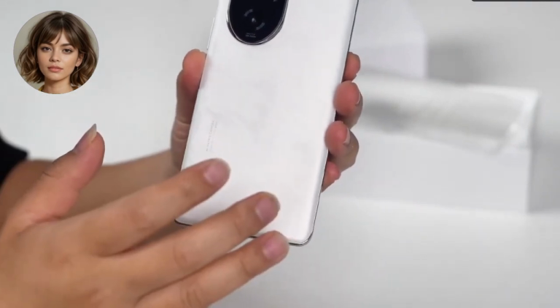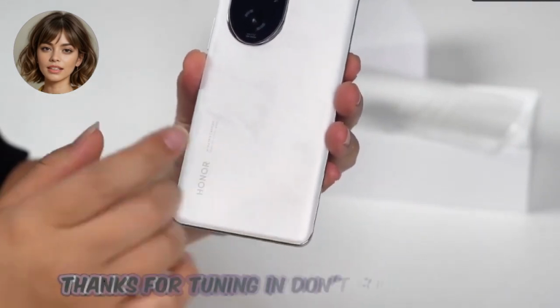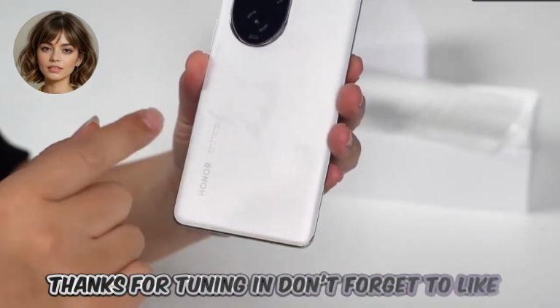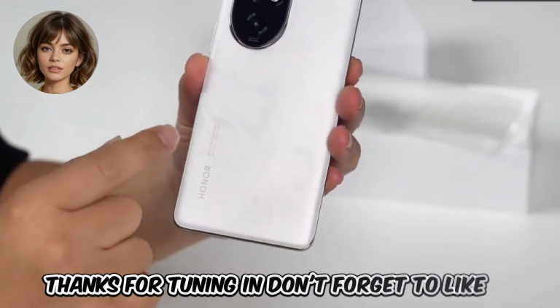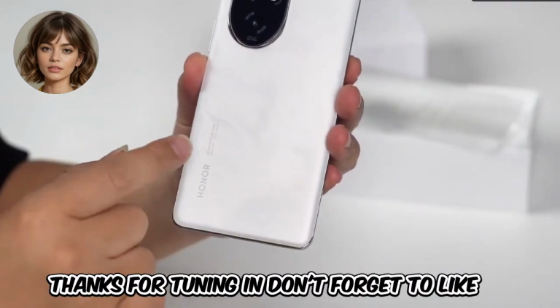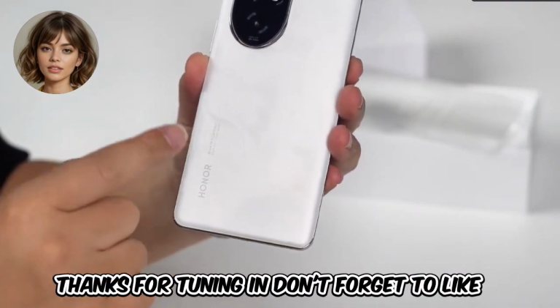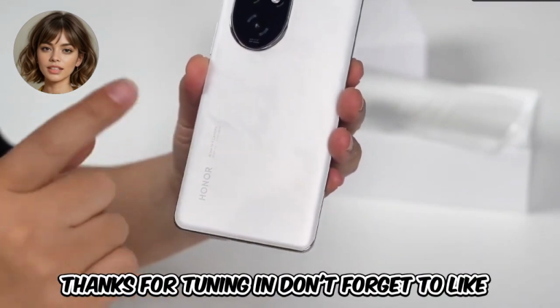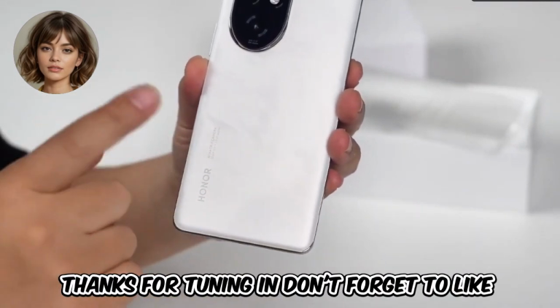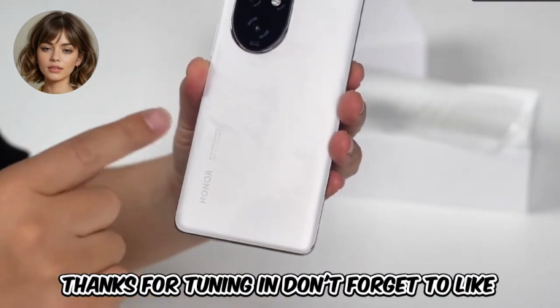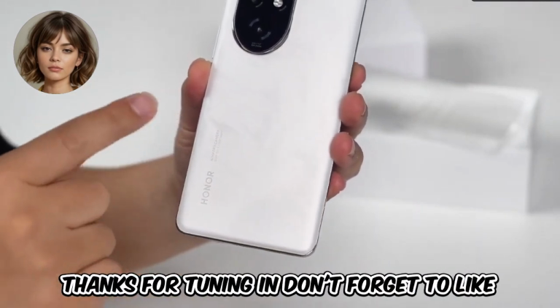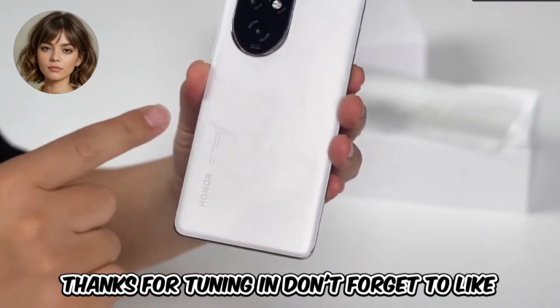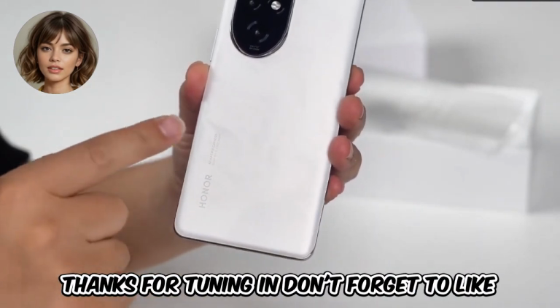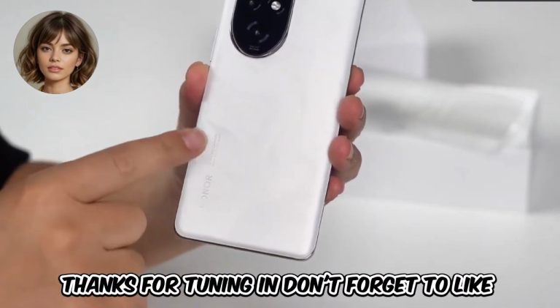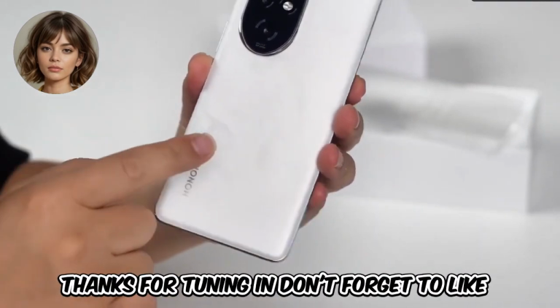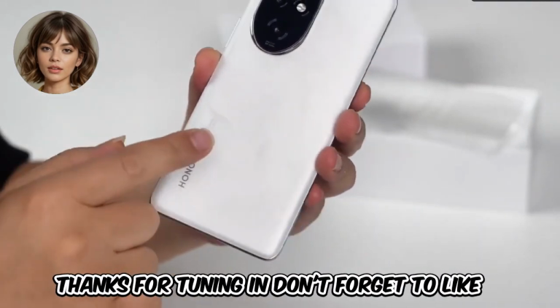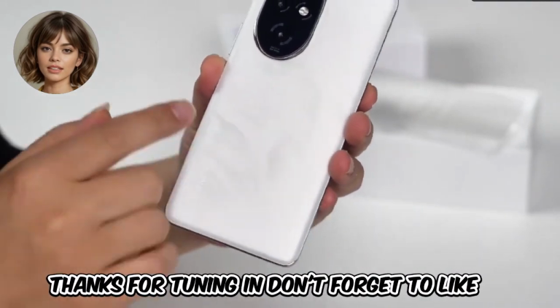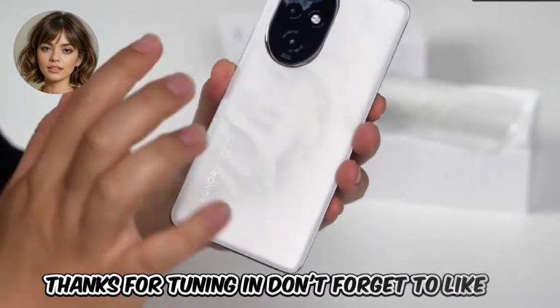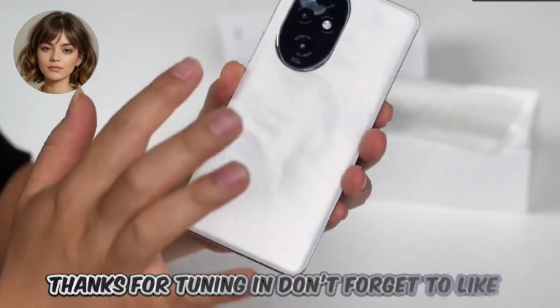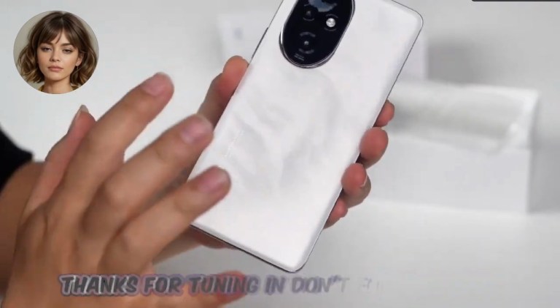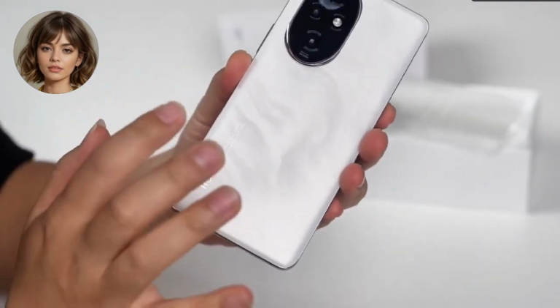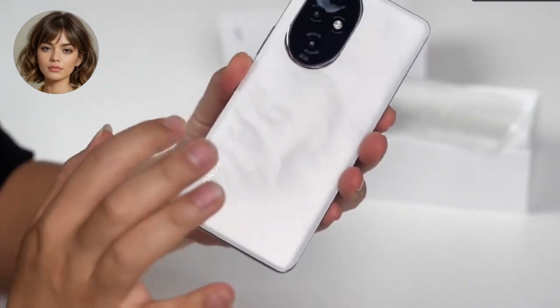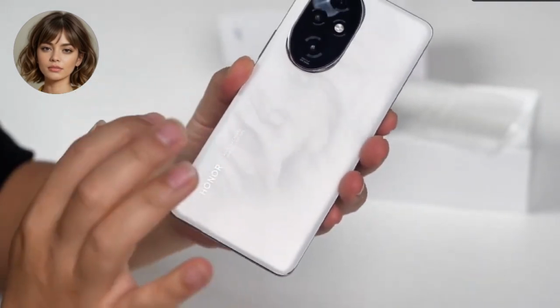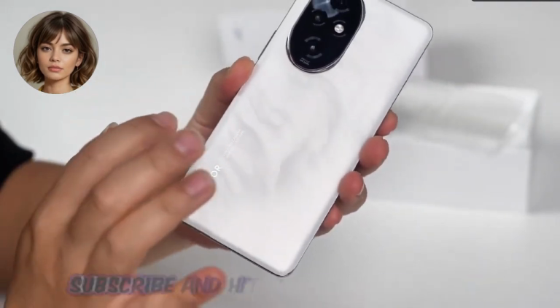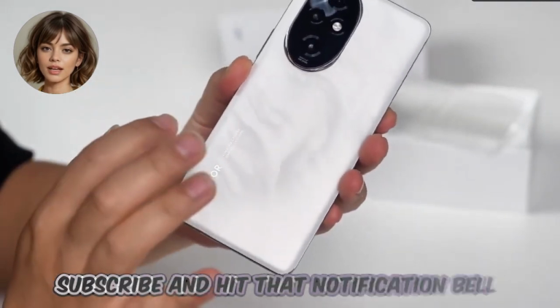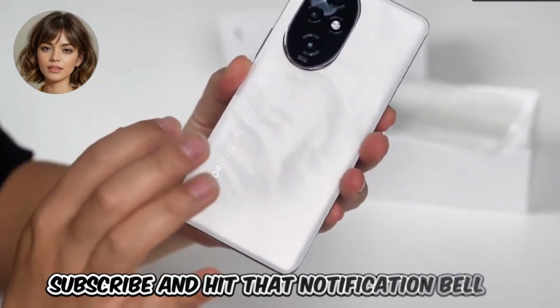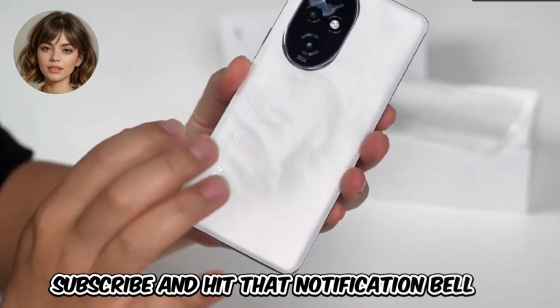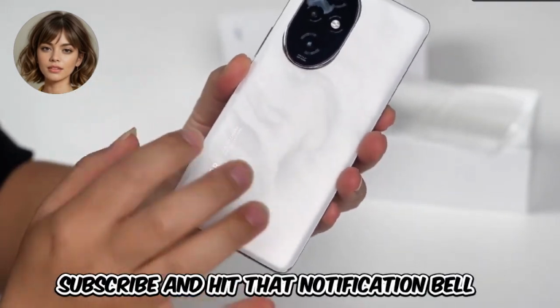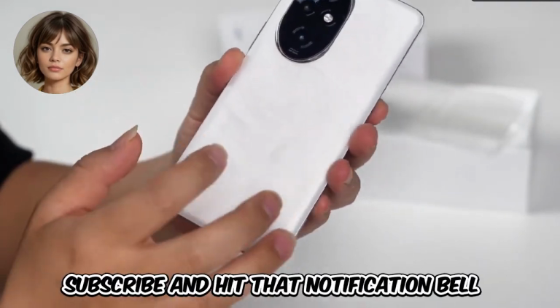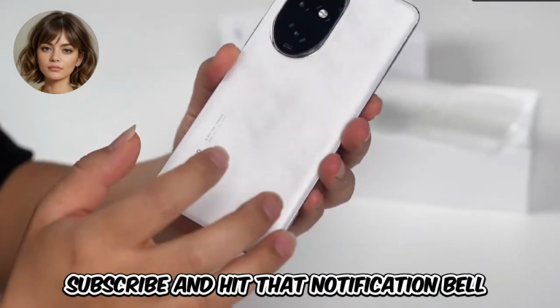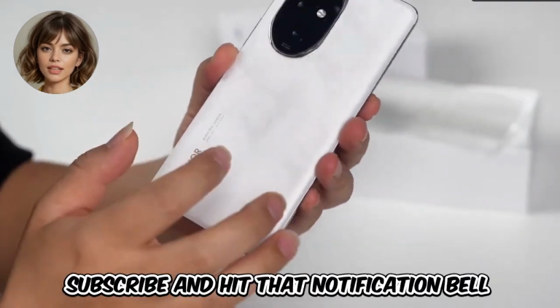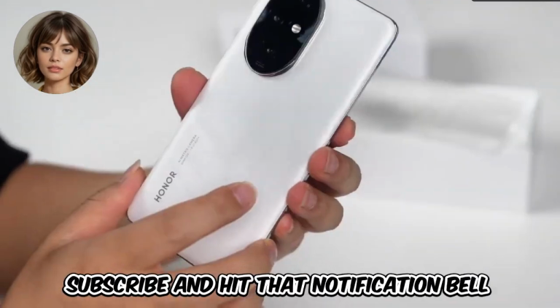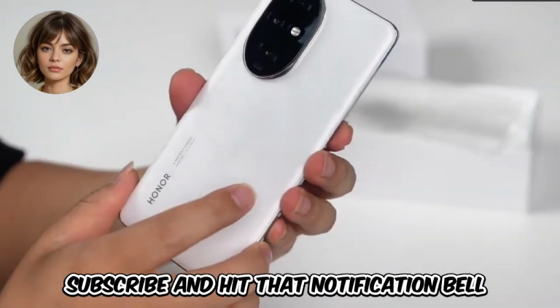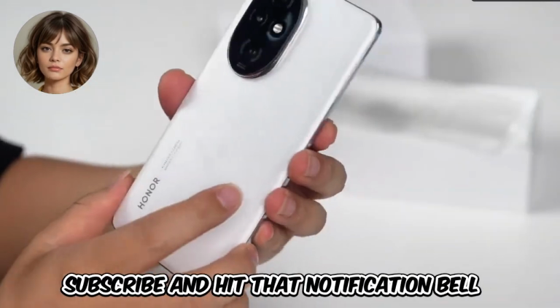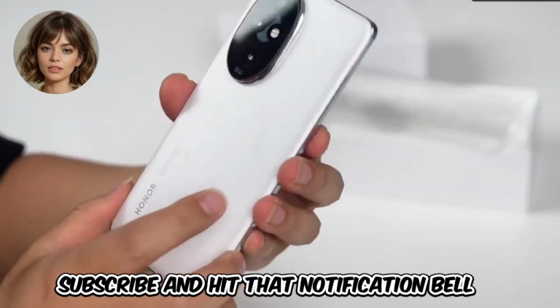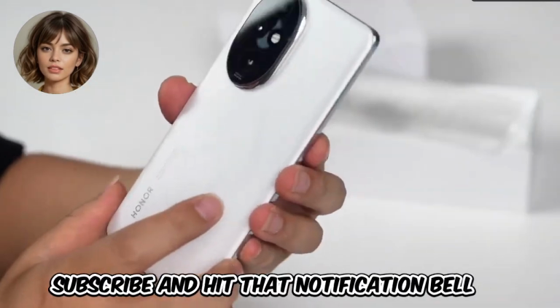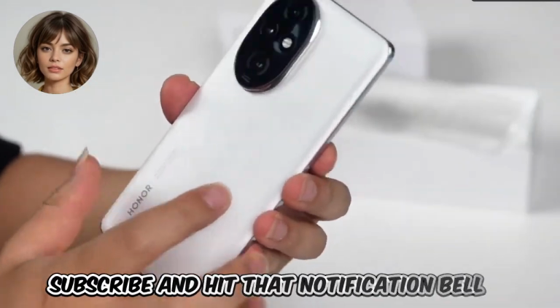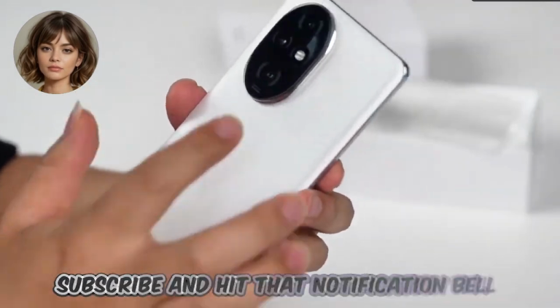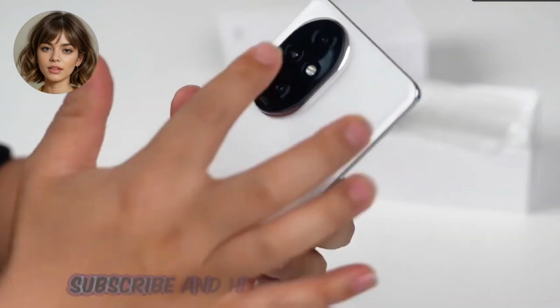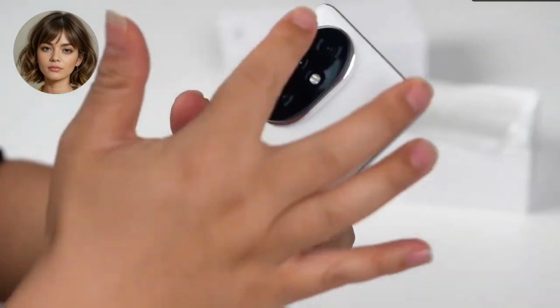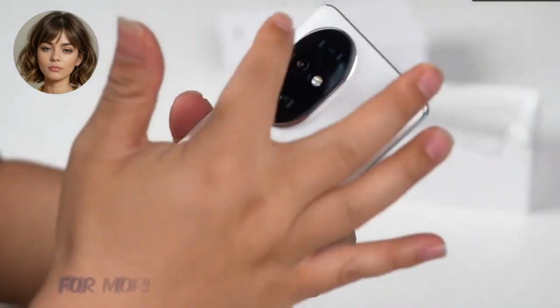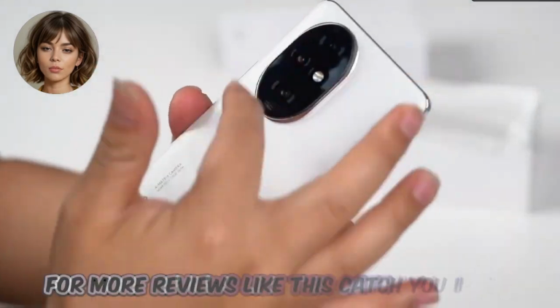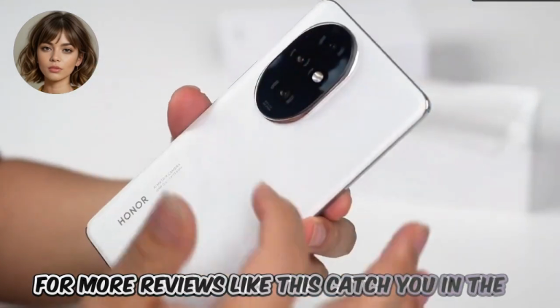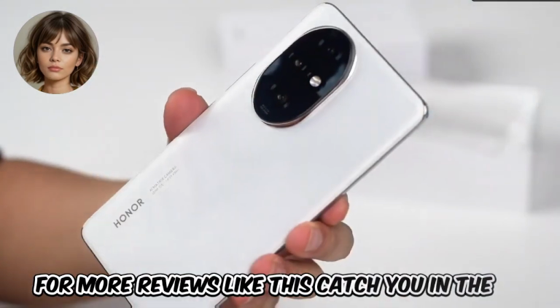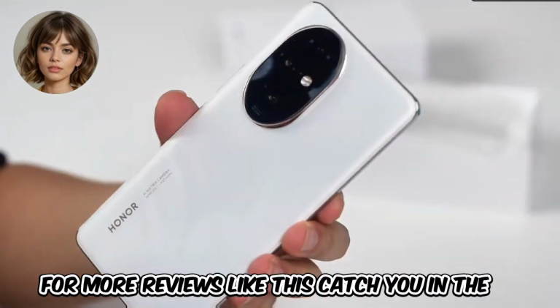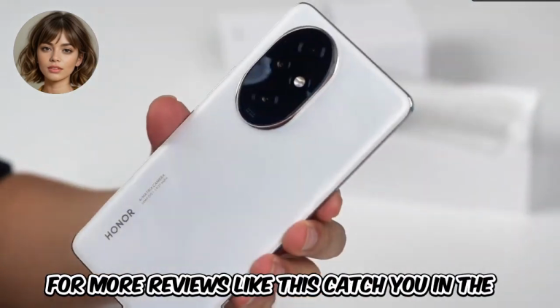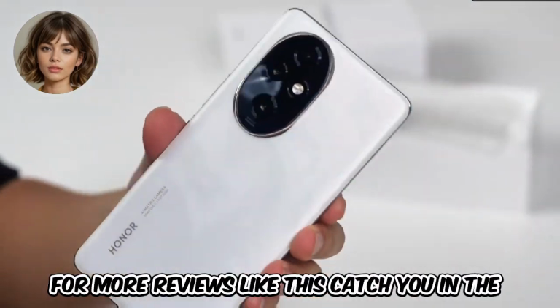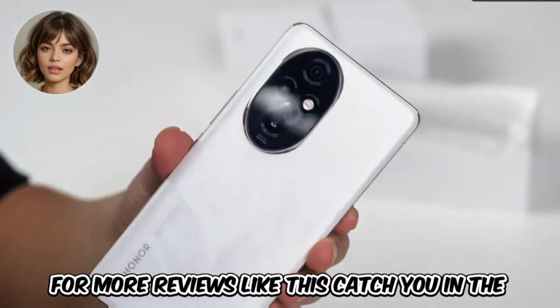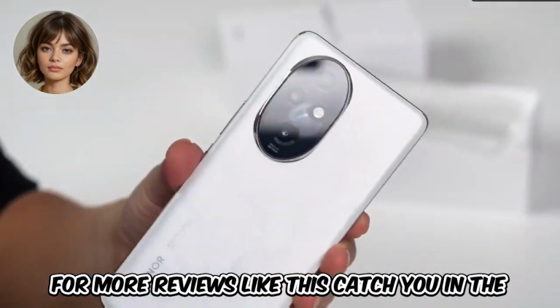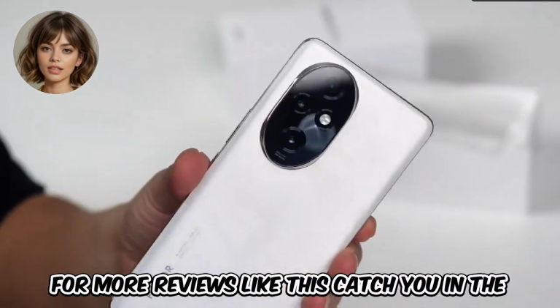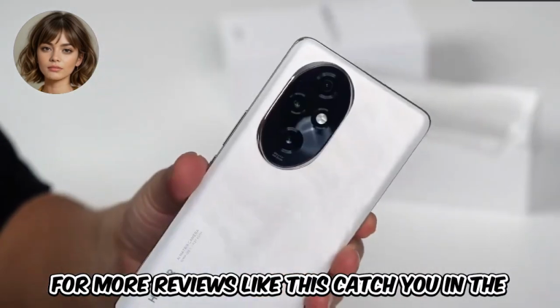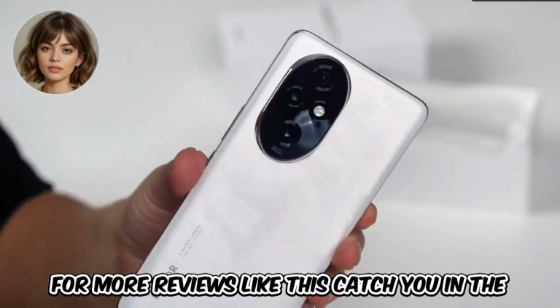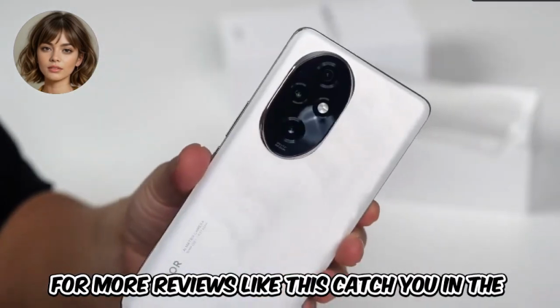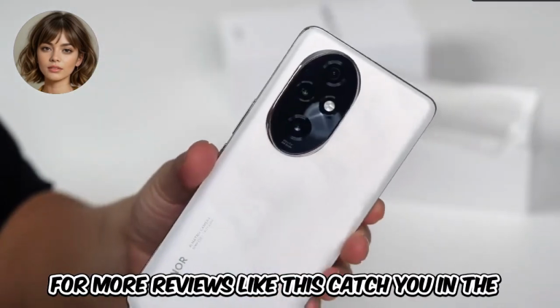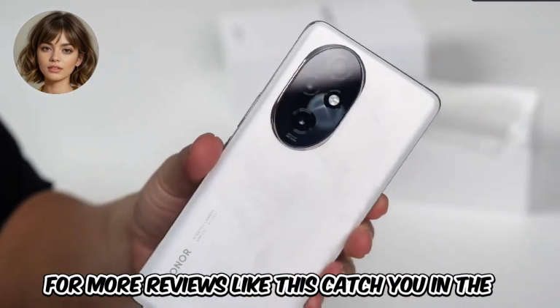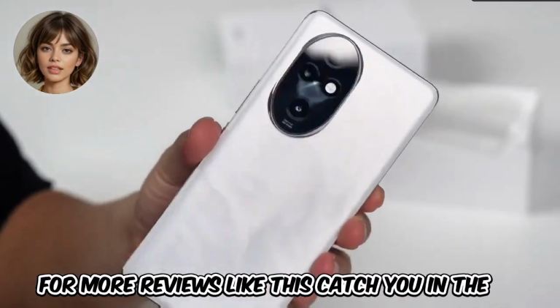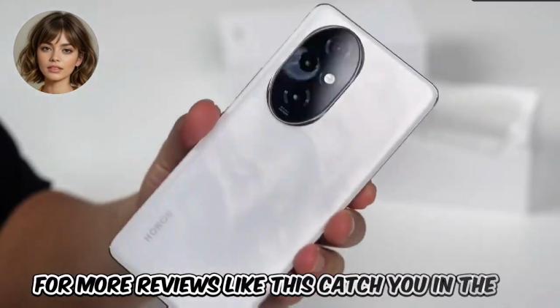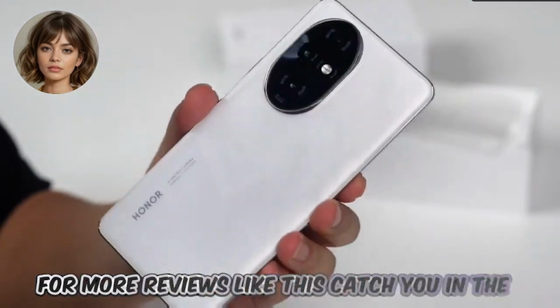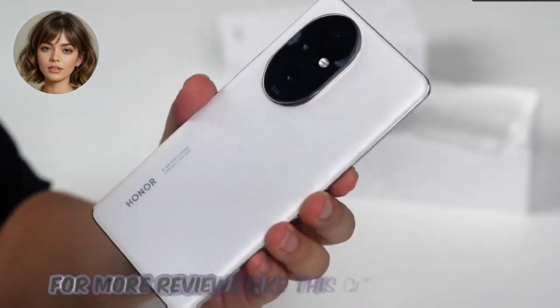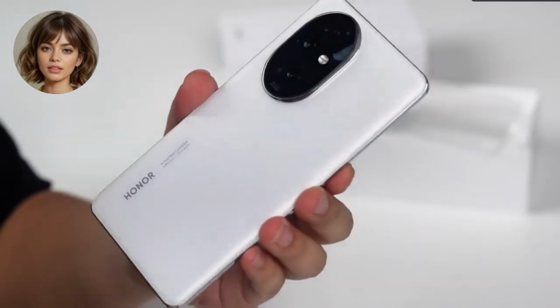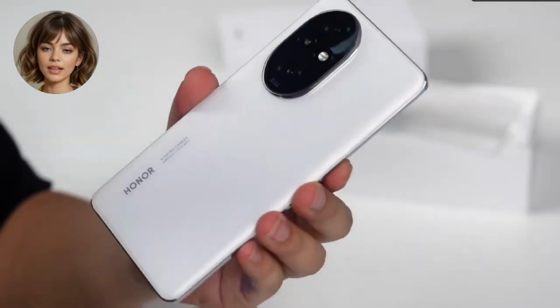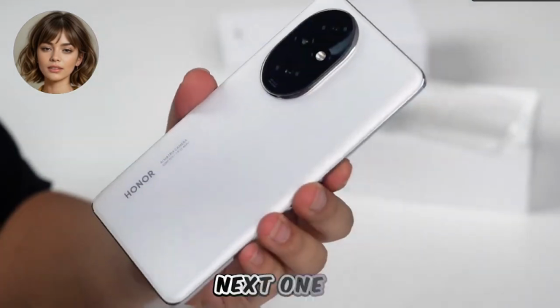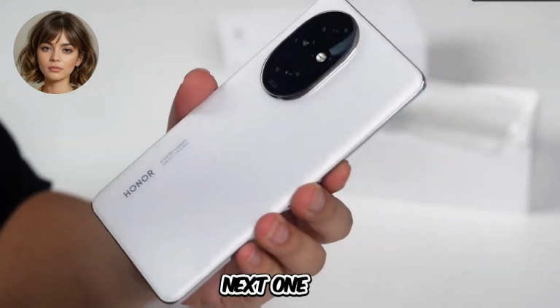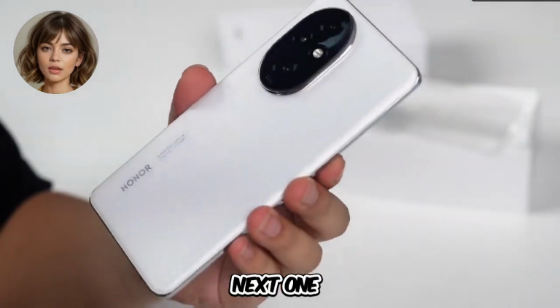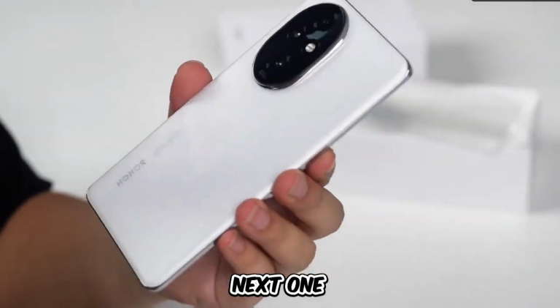Thanks for tuning in. Don't forget to like, subscribe, and hit that notification bell for more reviews like this. Catch you in the next one.